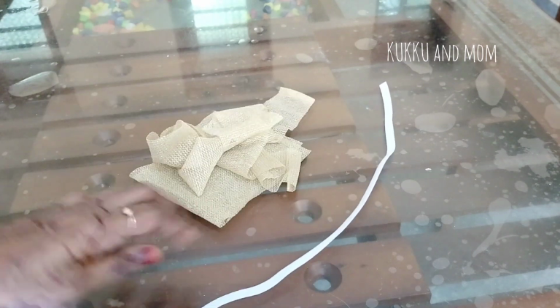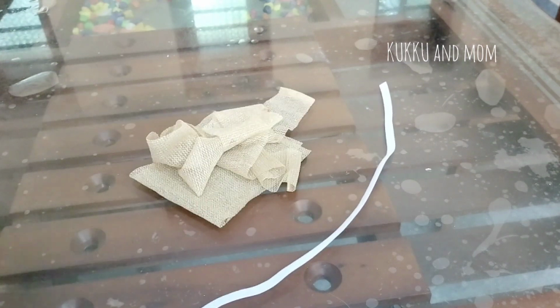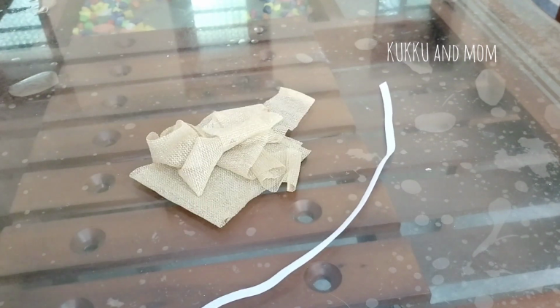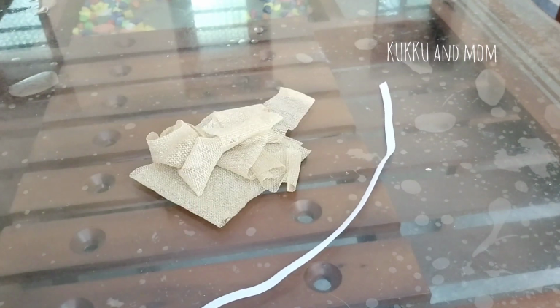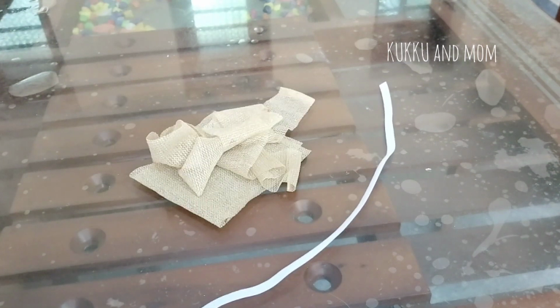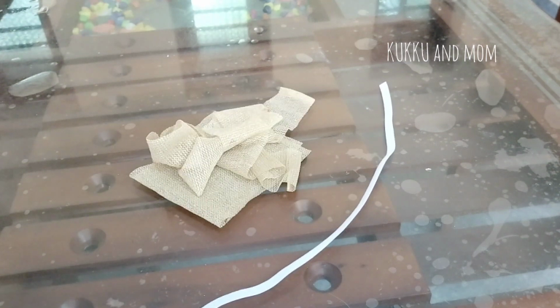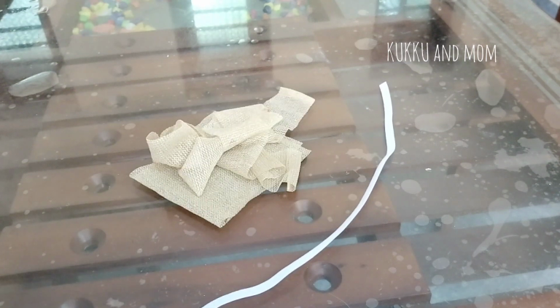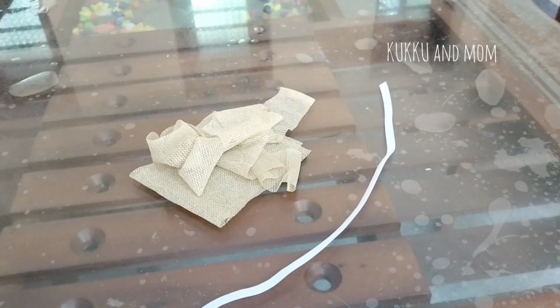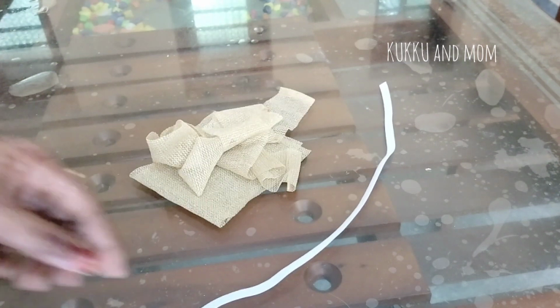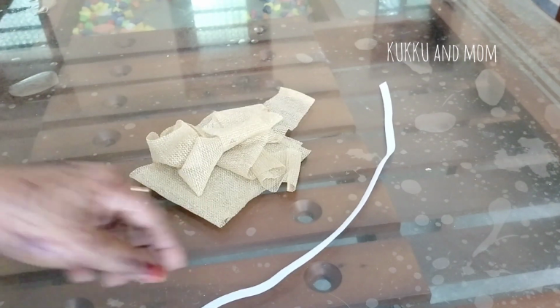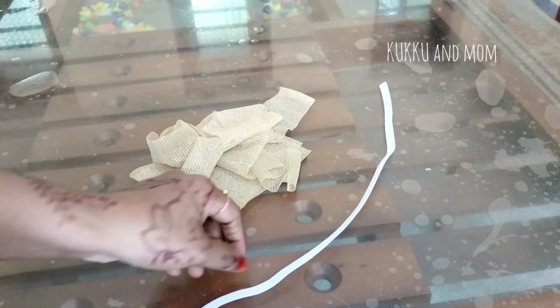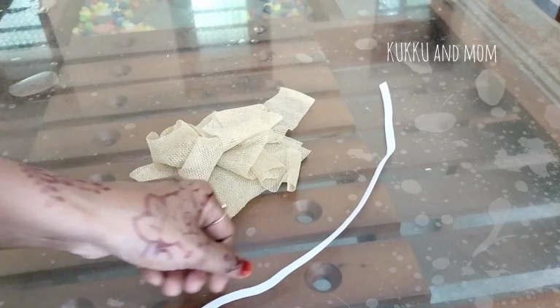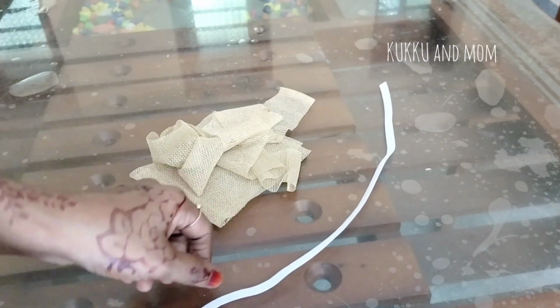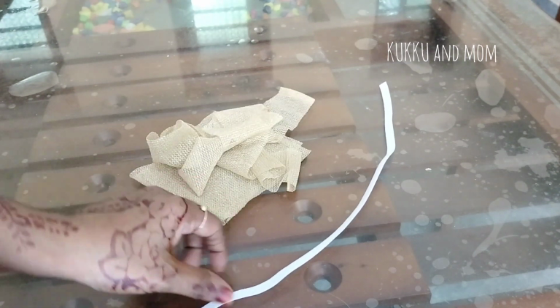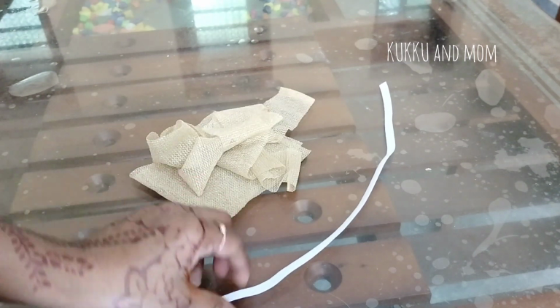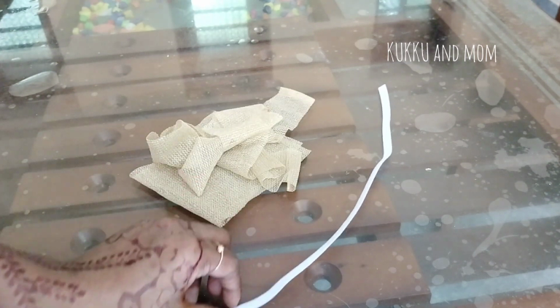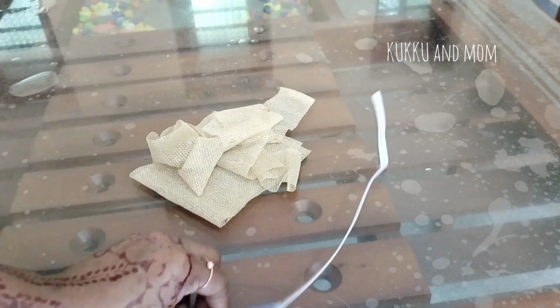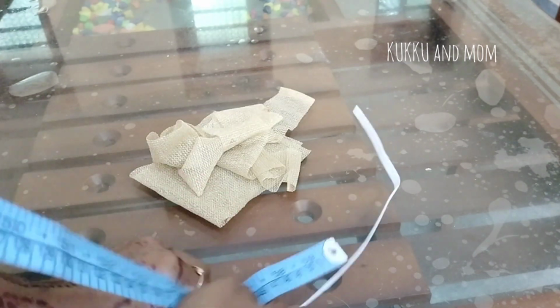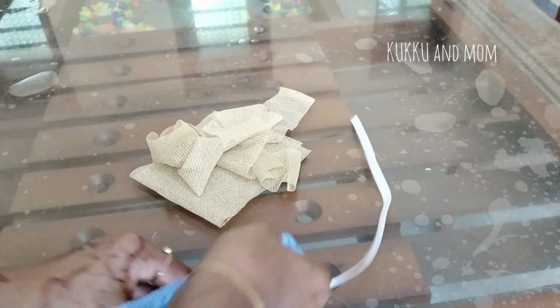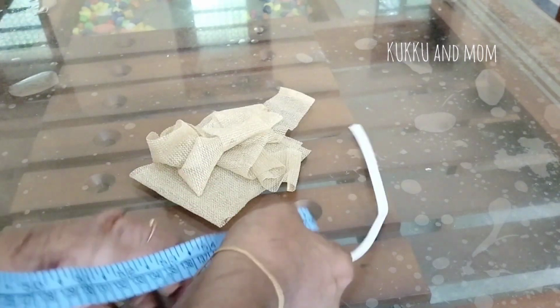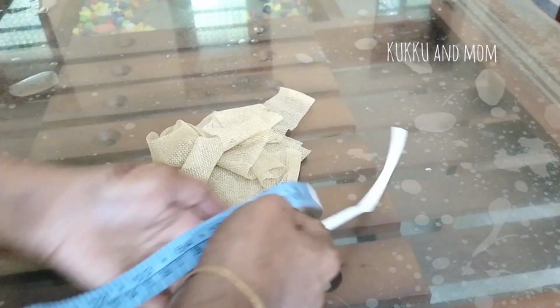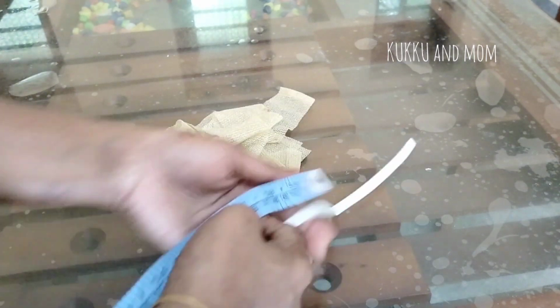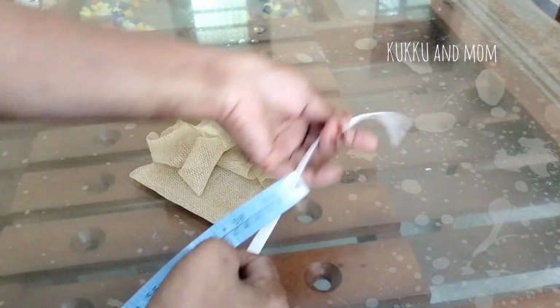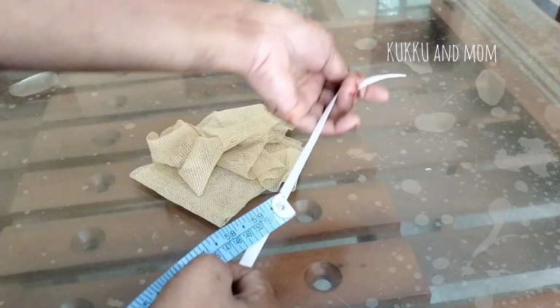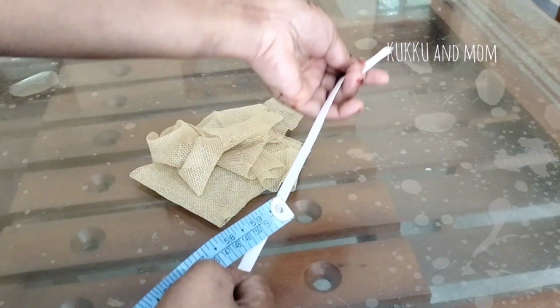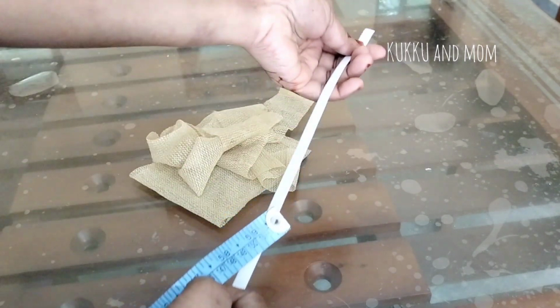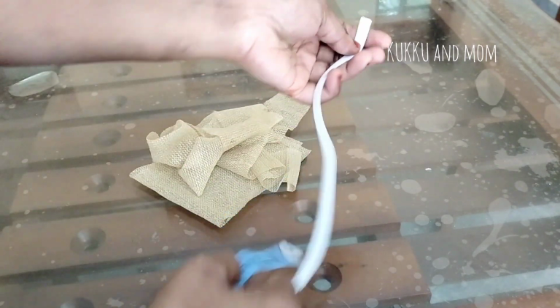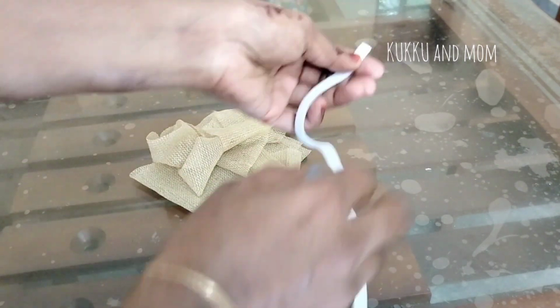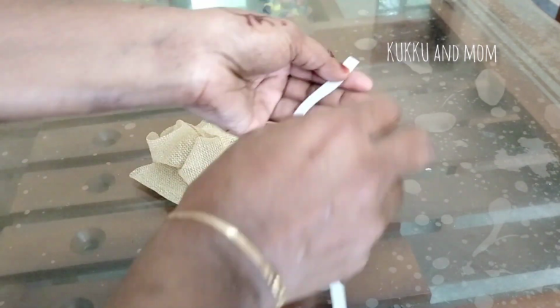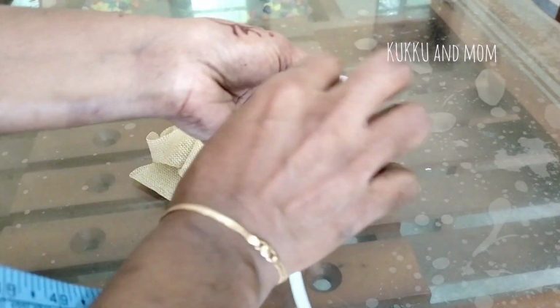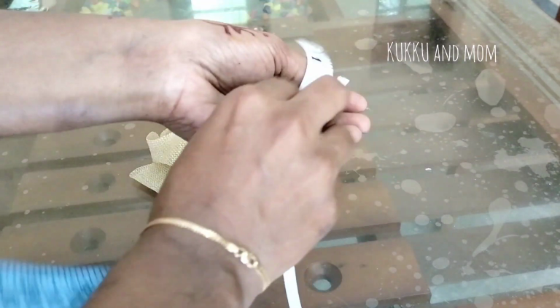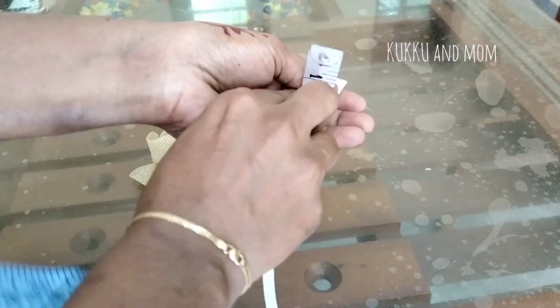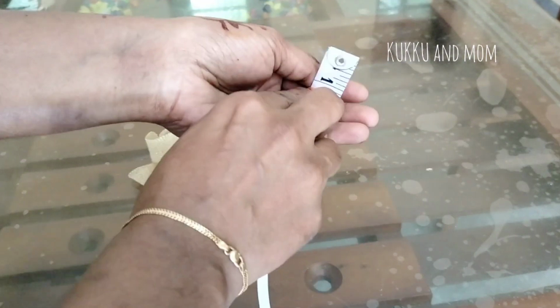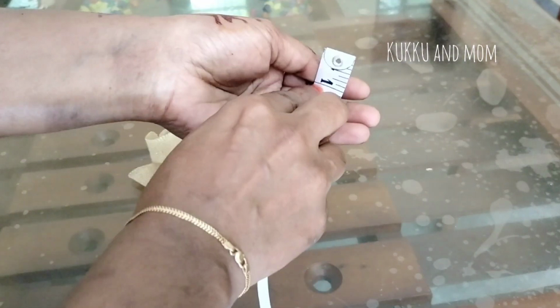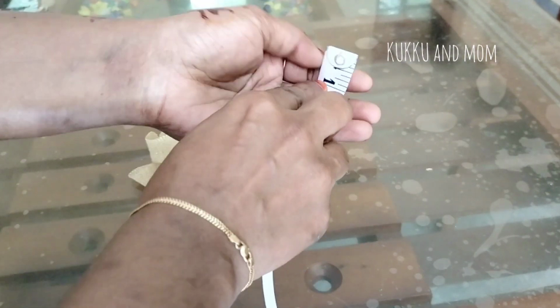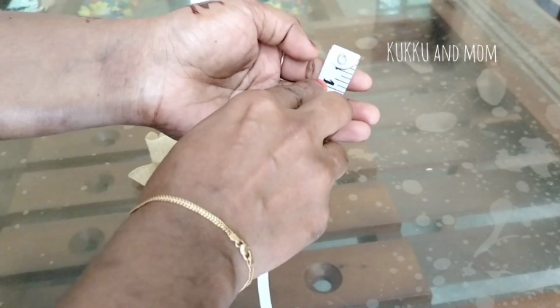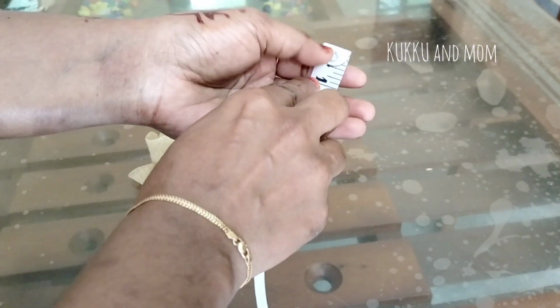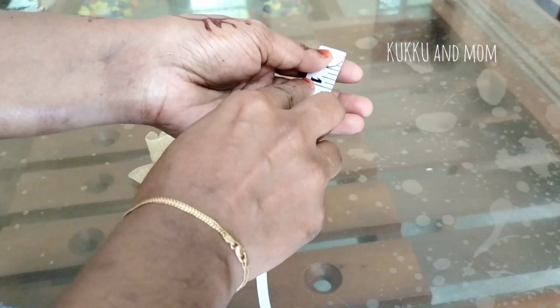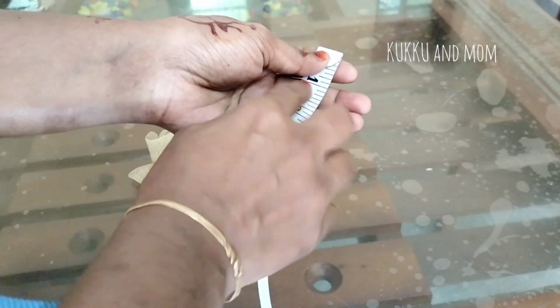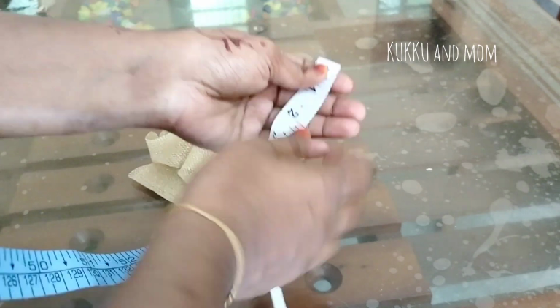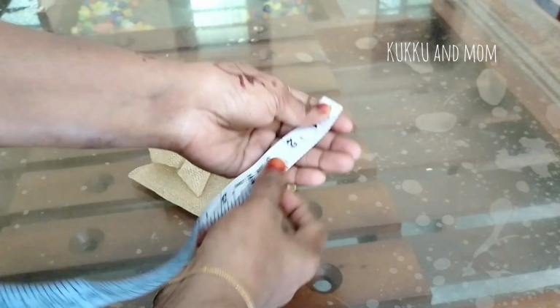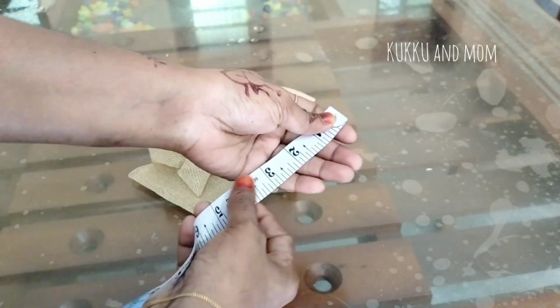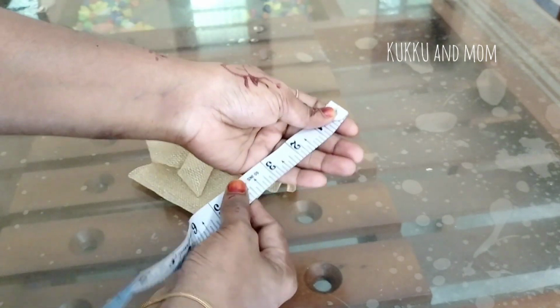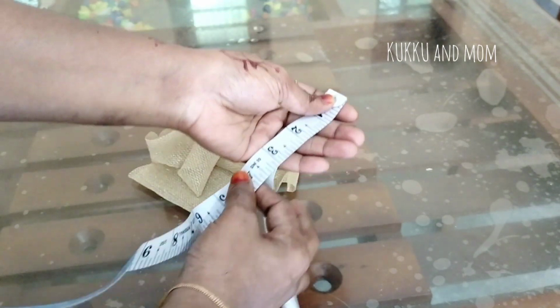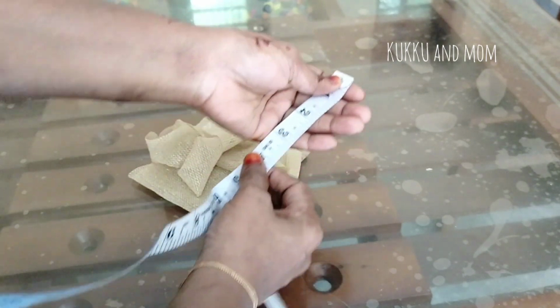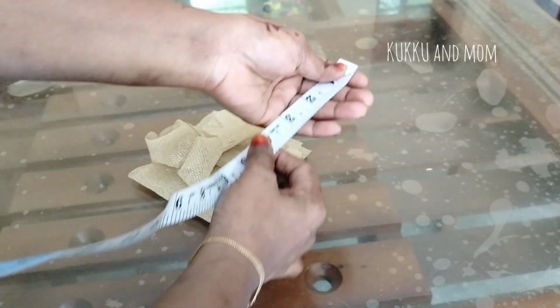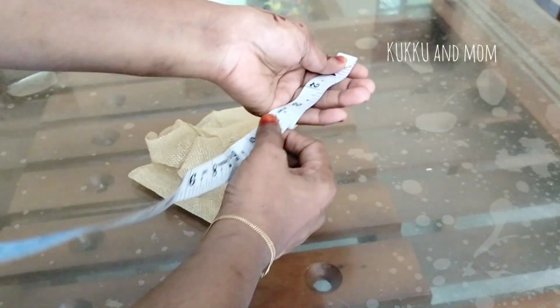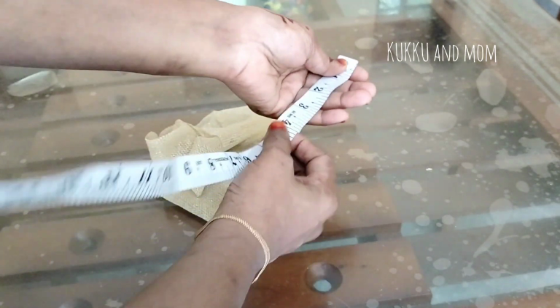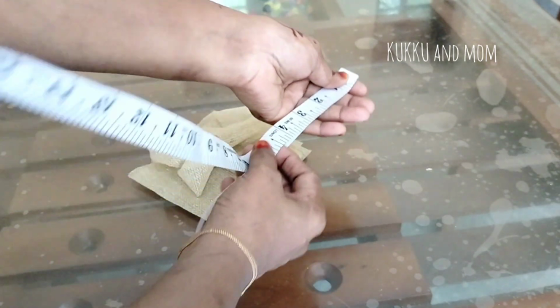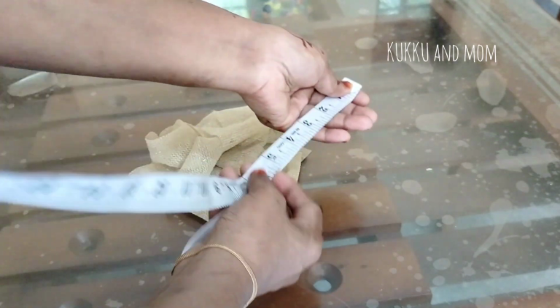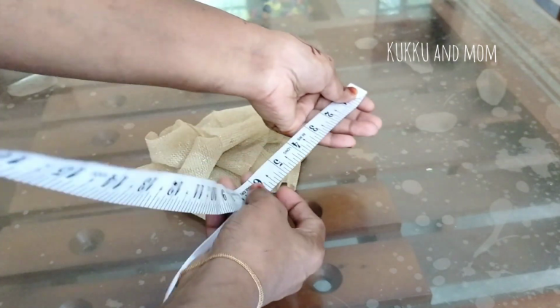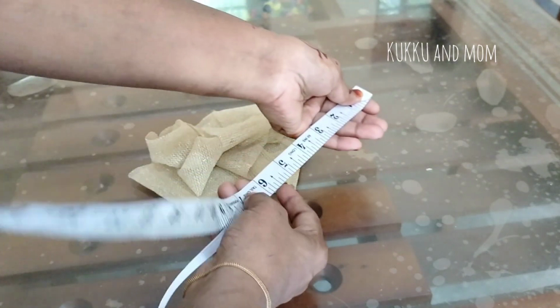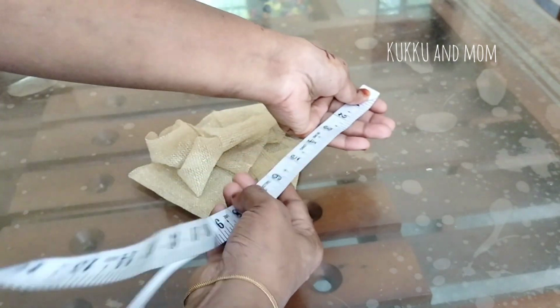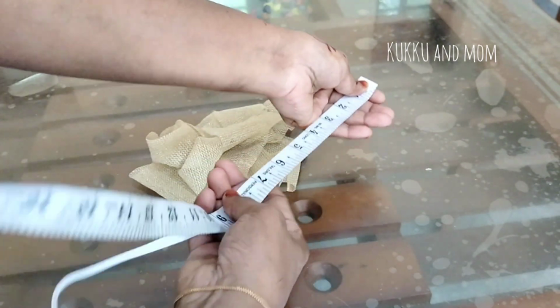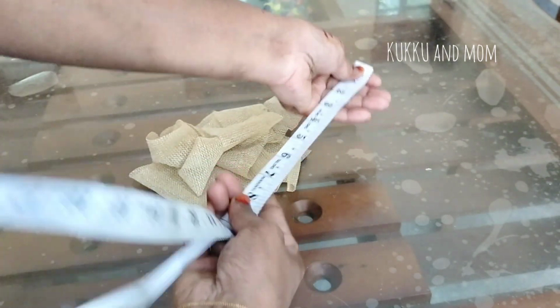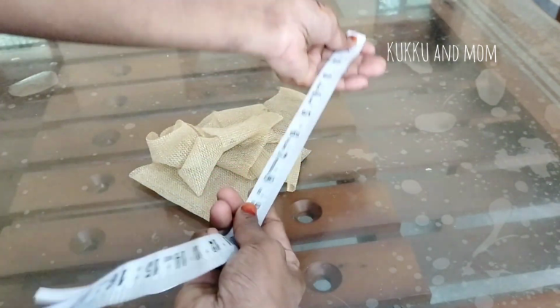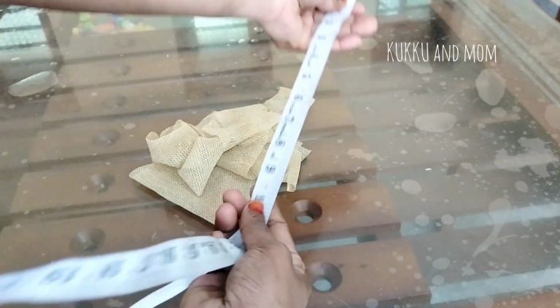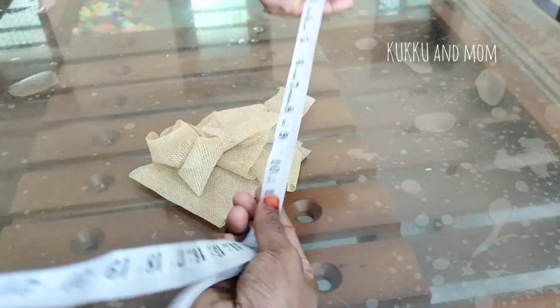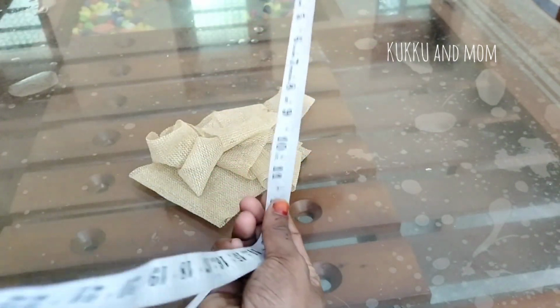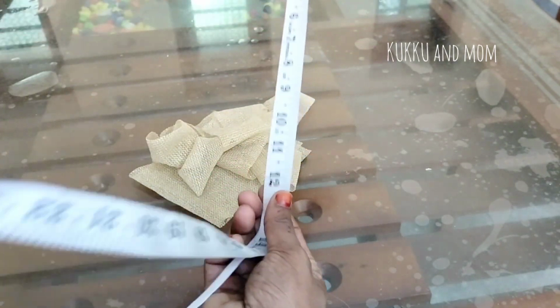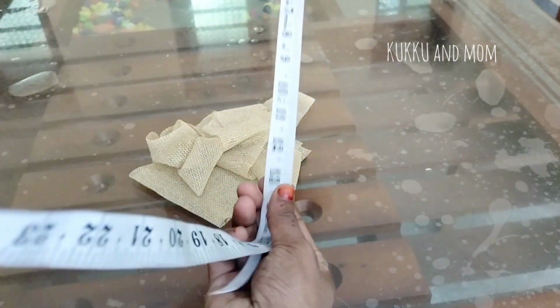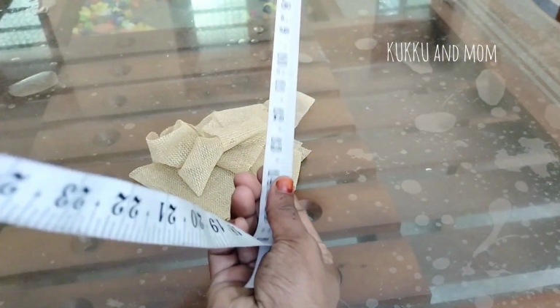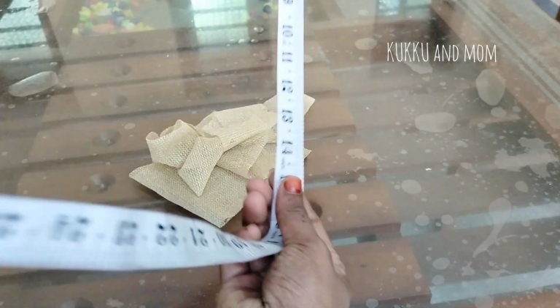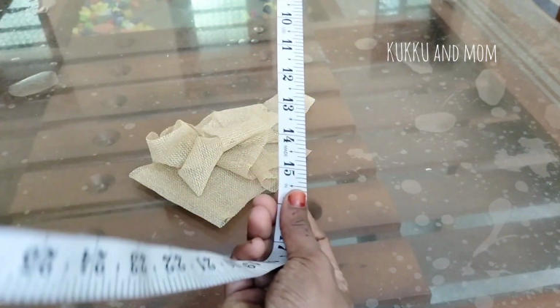I will show you how to use the hairband. The elastic is this way — those are very thin.